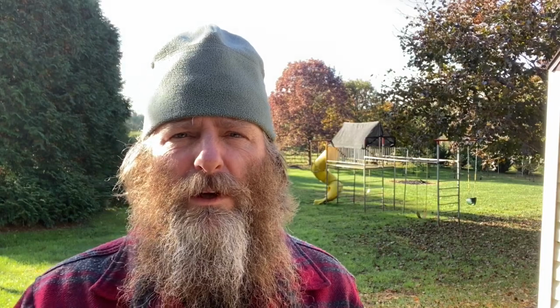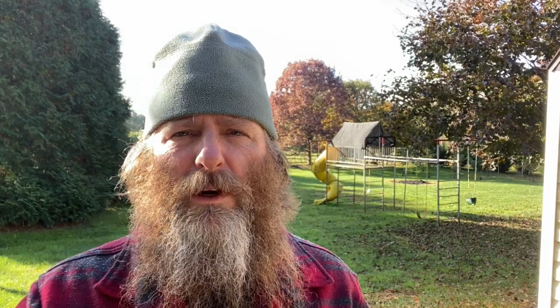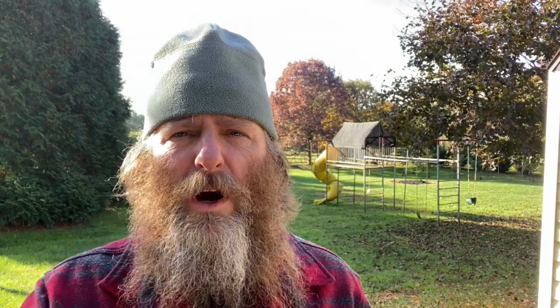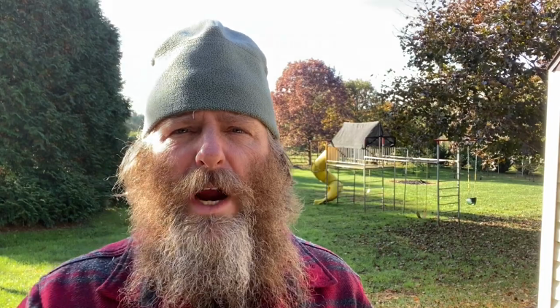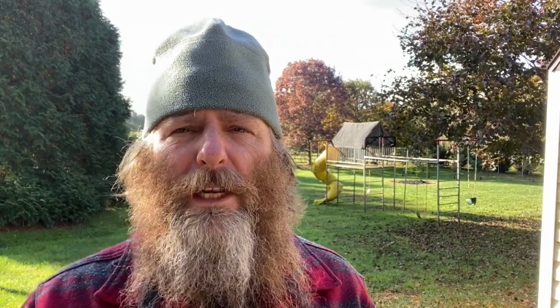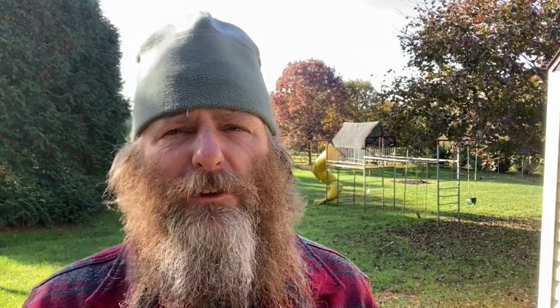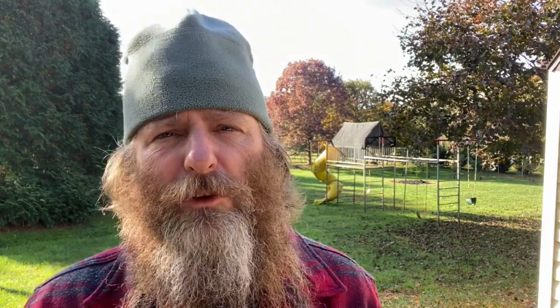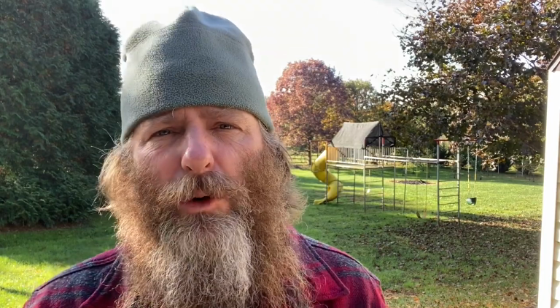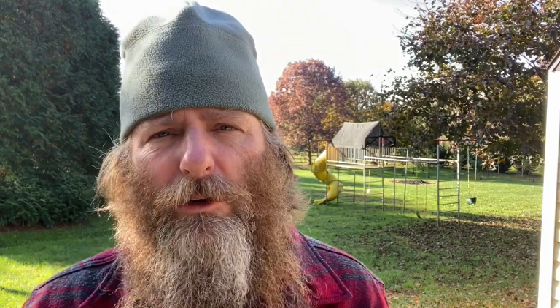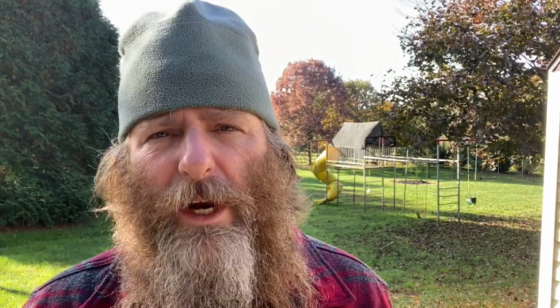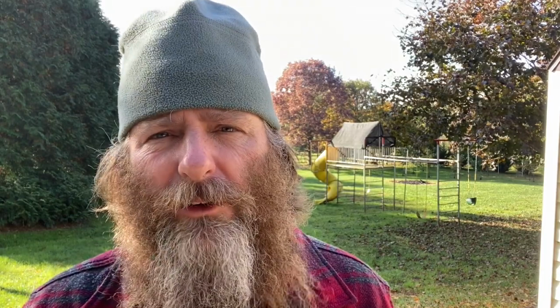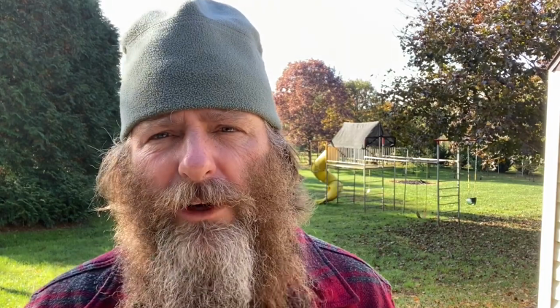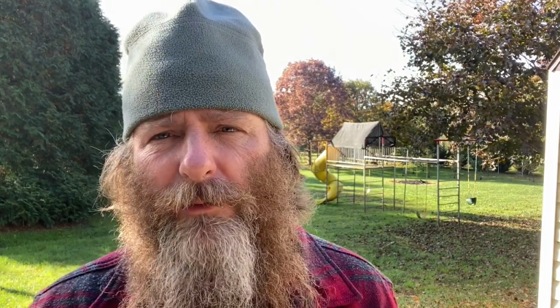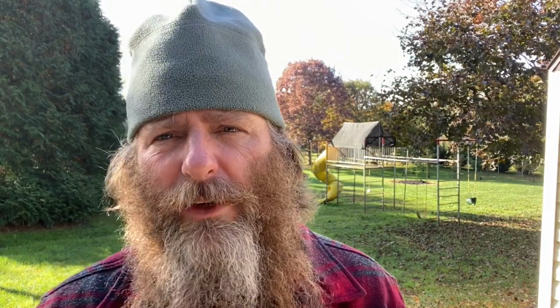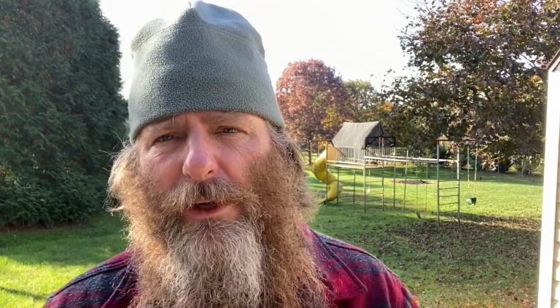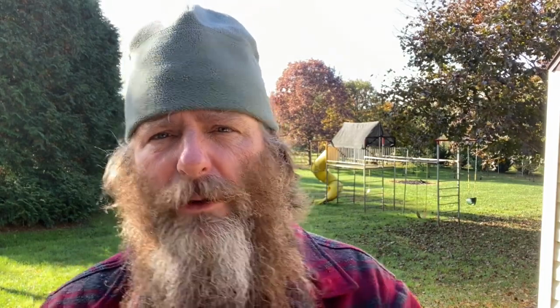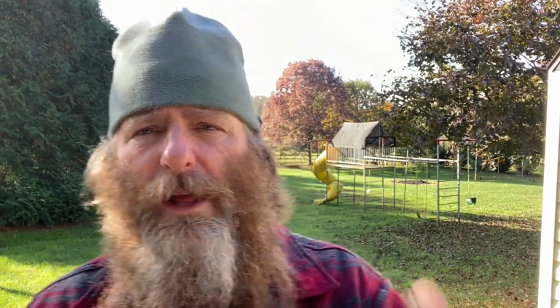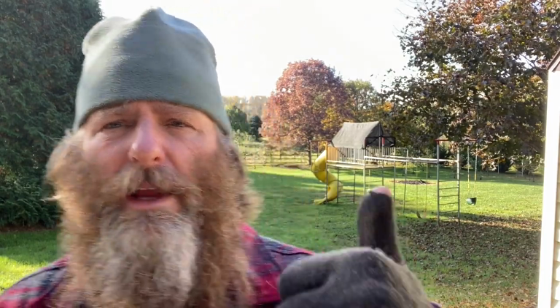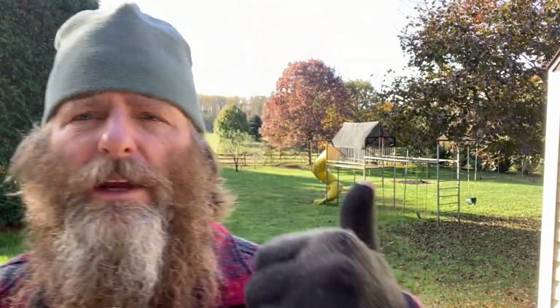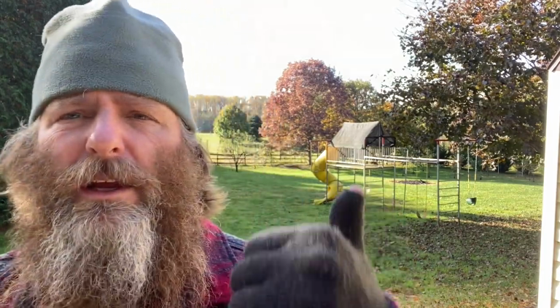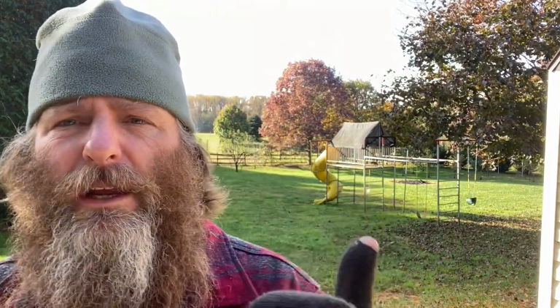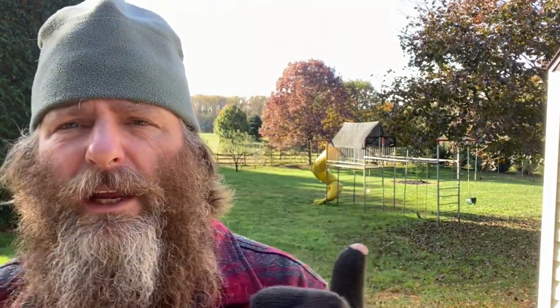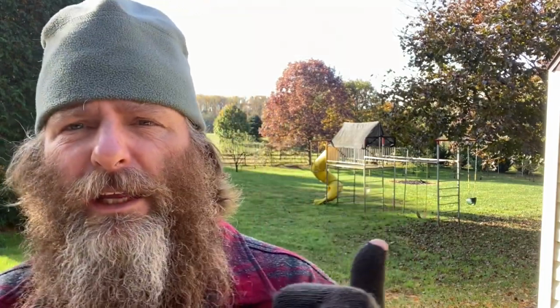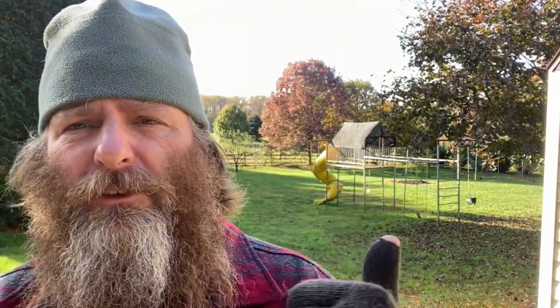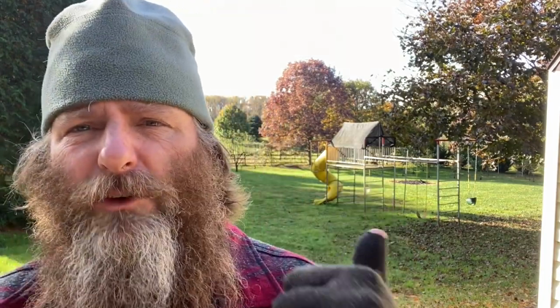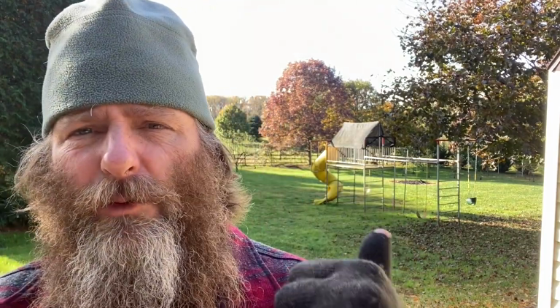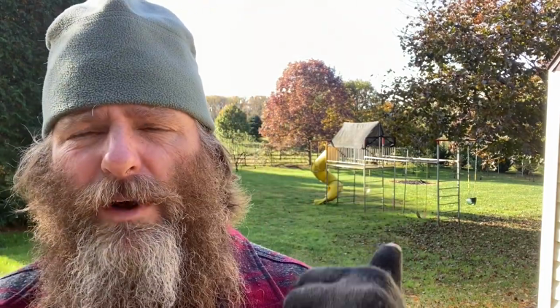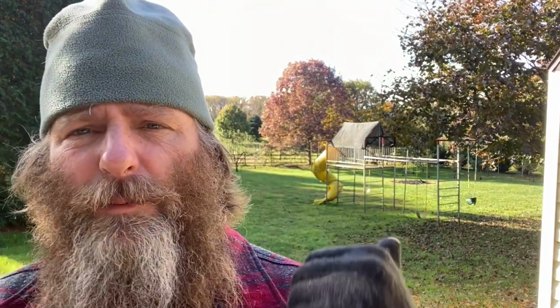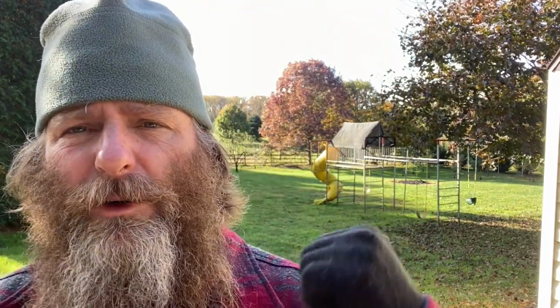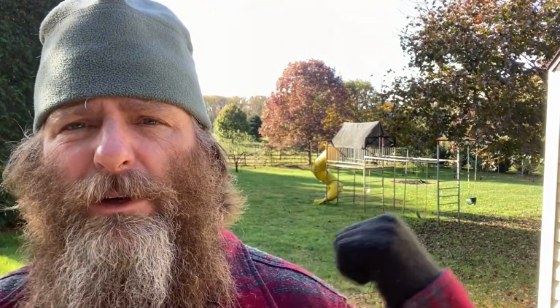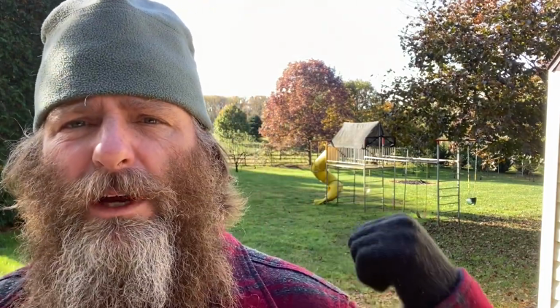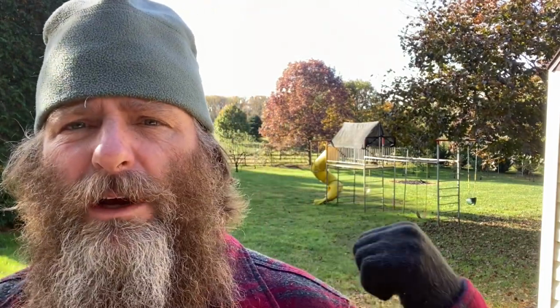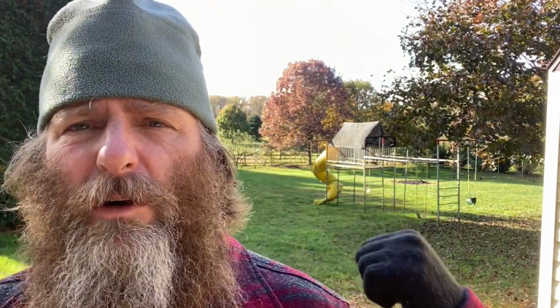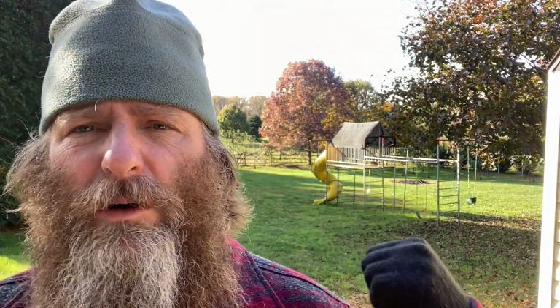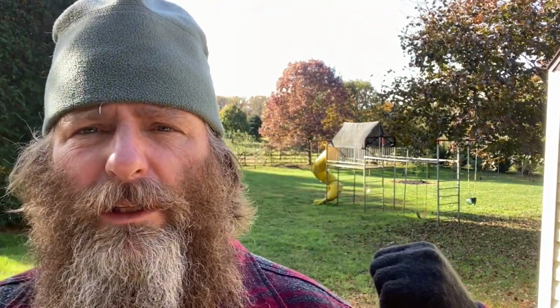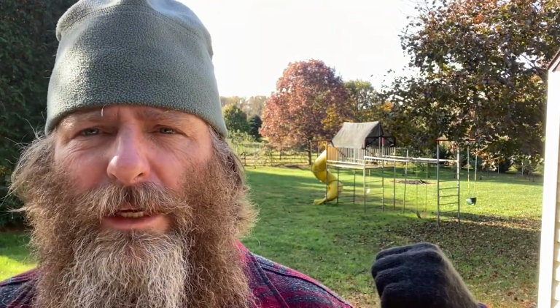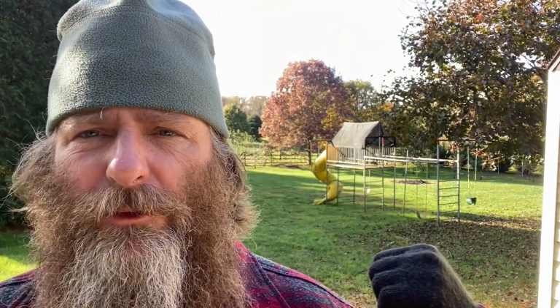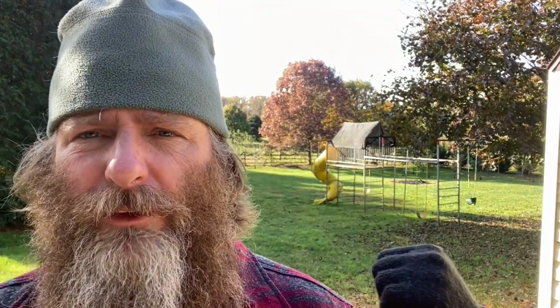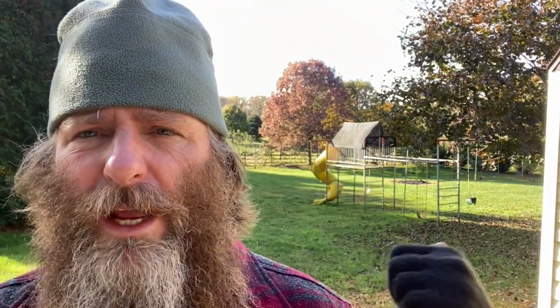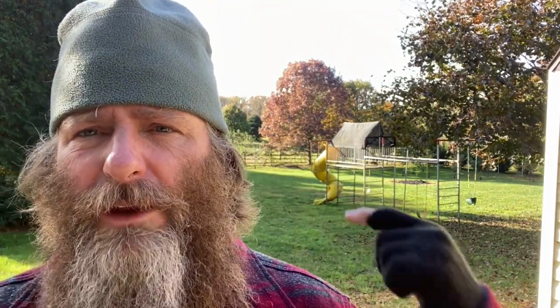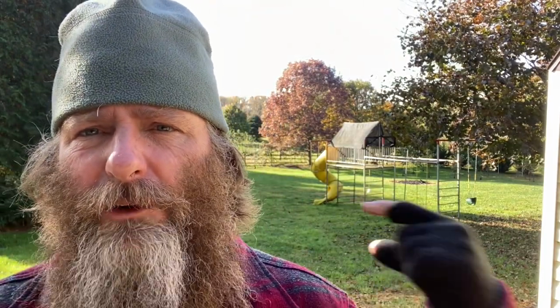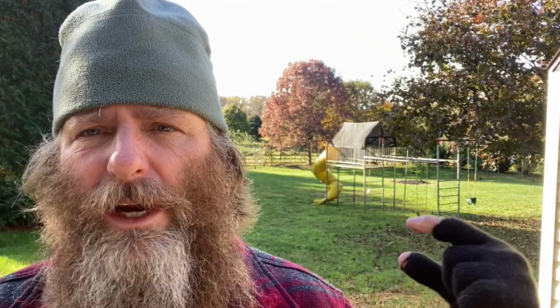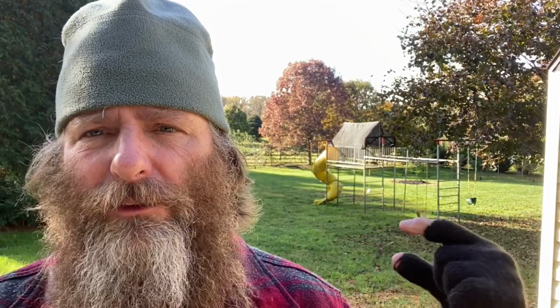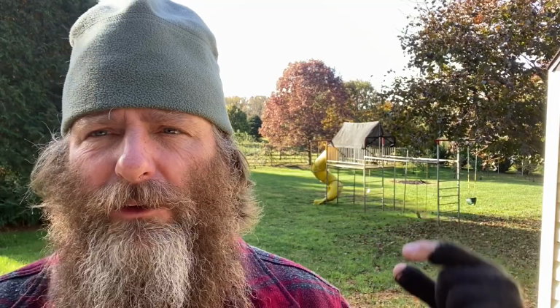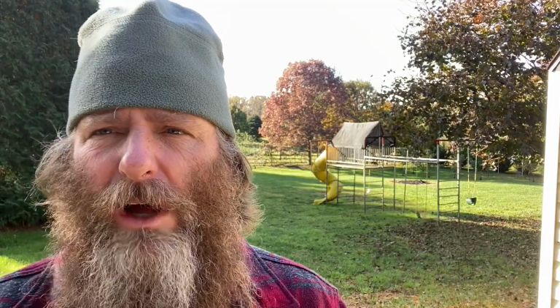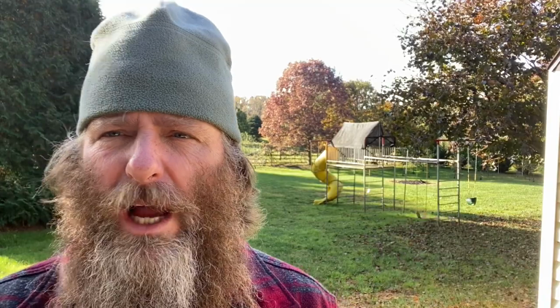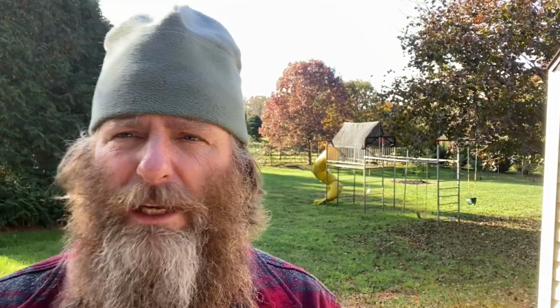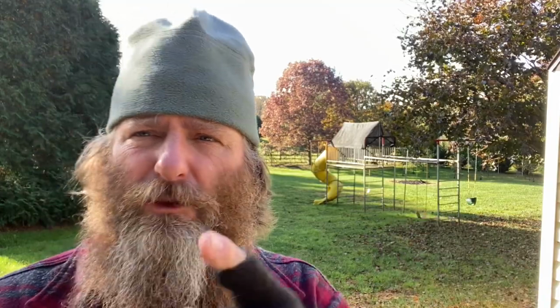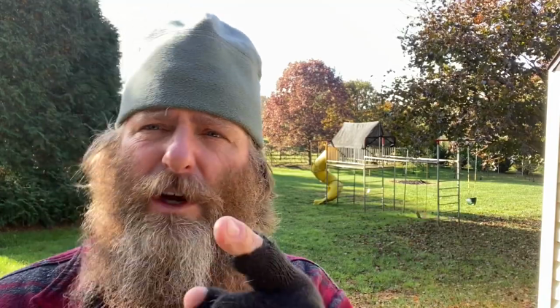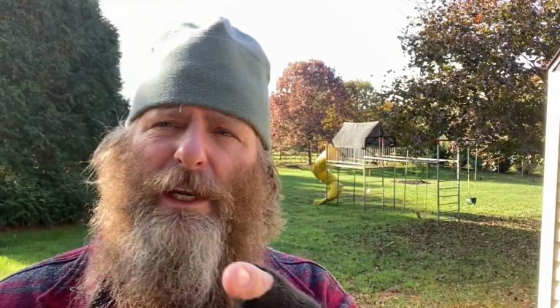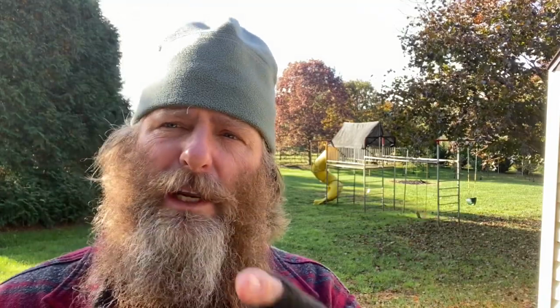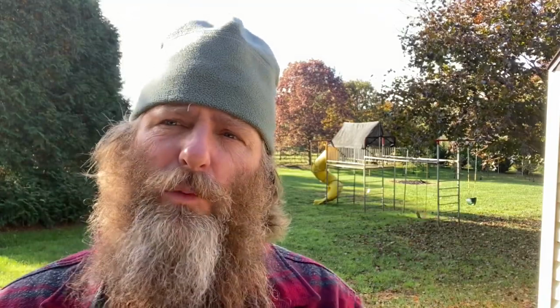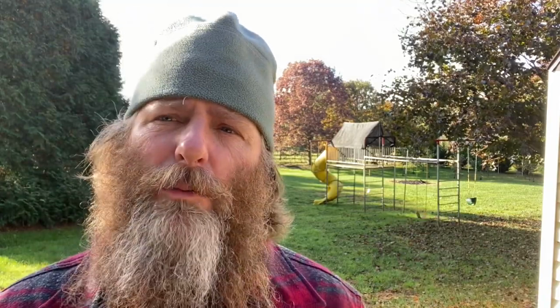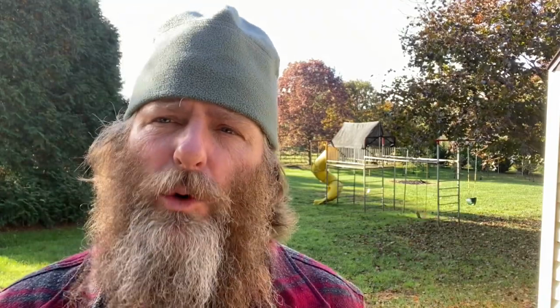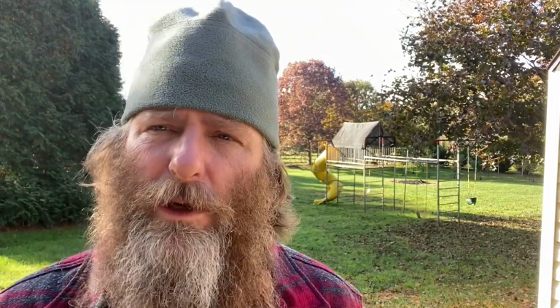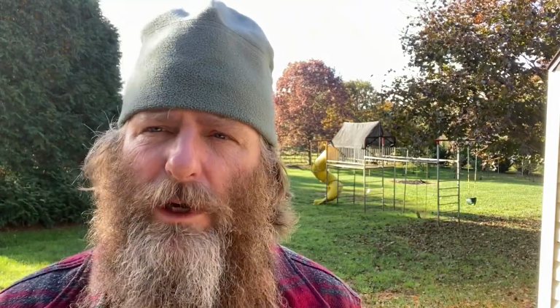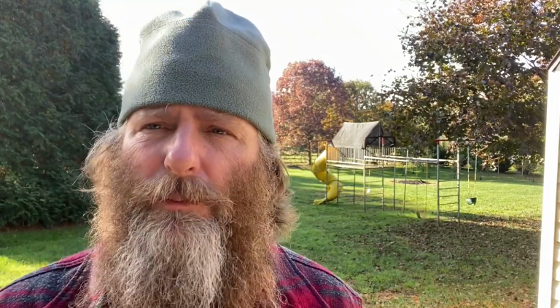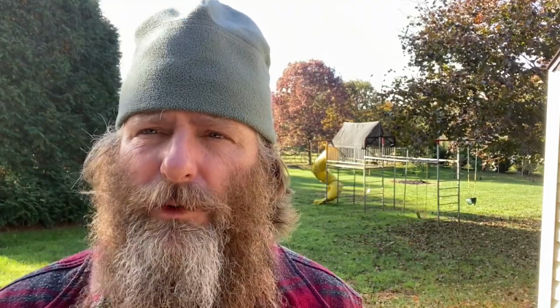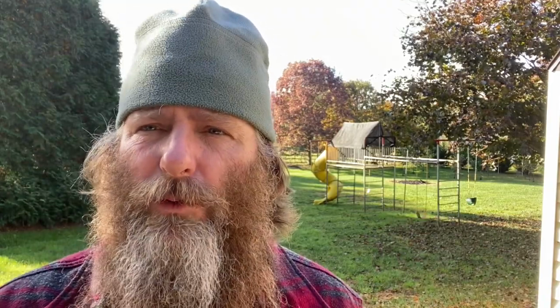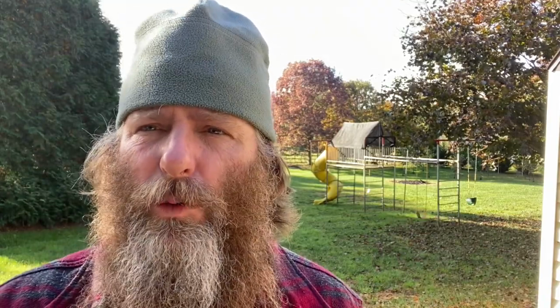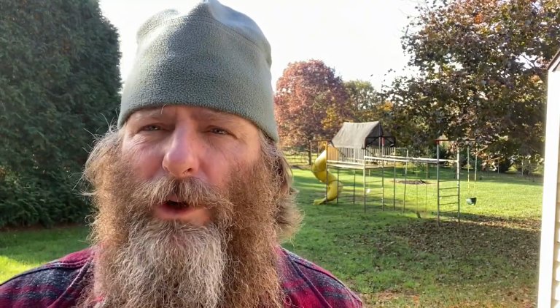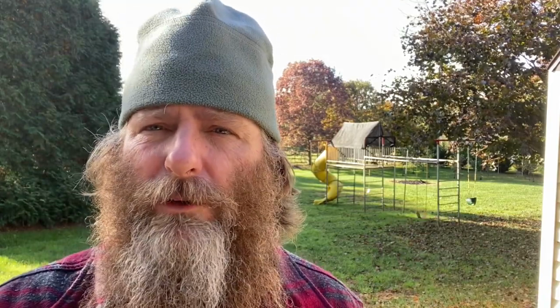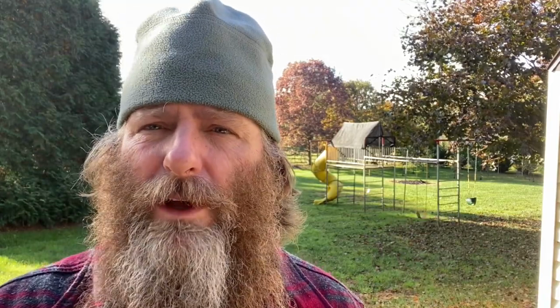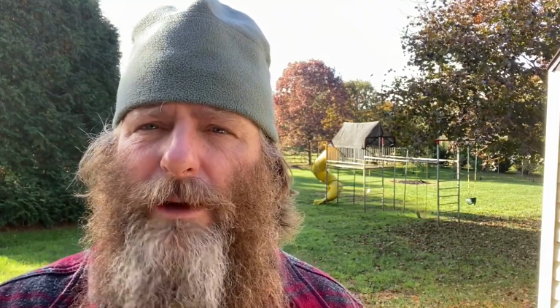Alright, let's do a grass cutting video today. It's November, all the leaves are down, the grass is a little high — let's try to get it one more cut before wintertime.